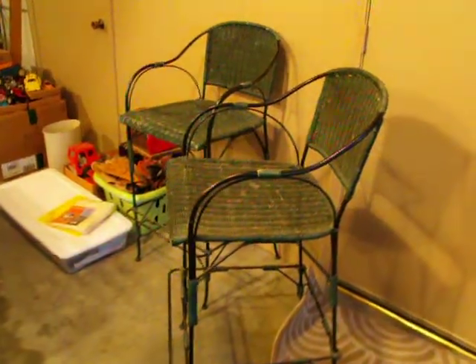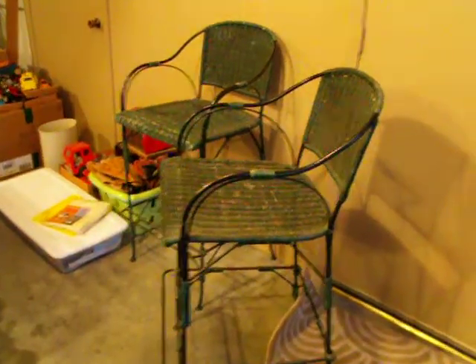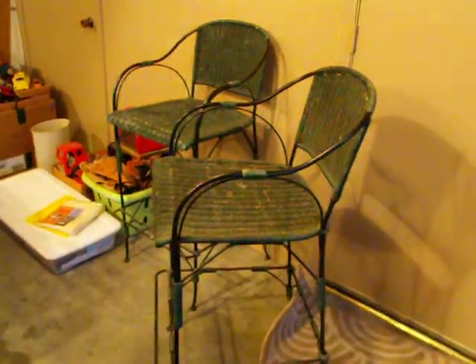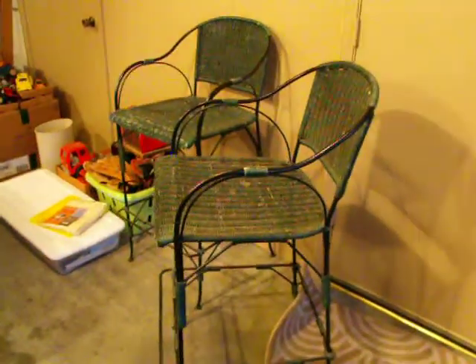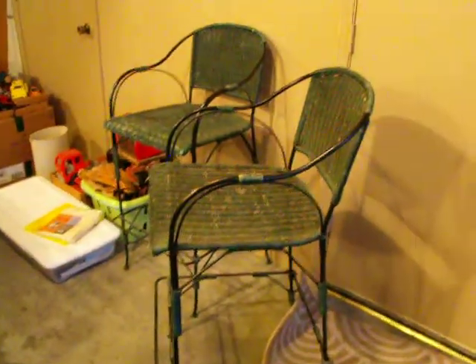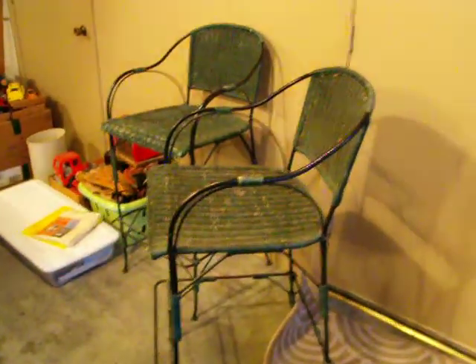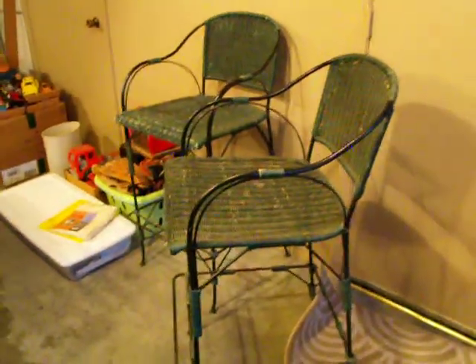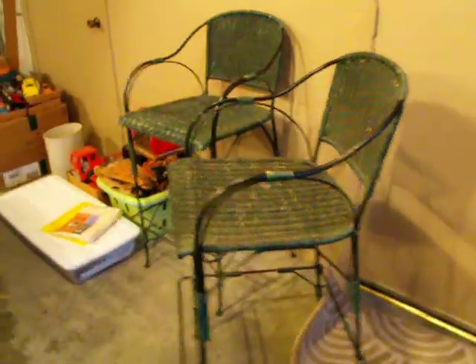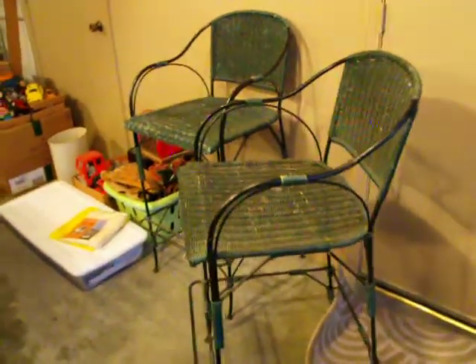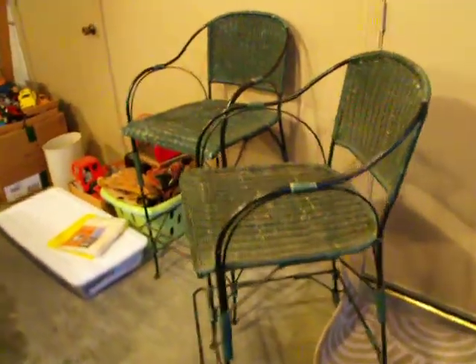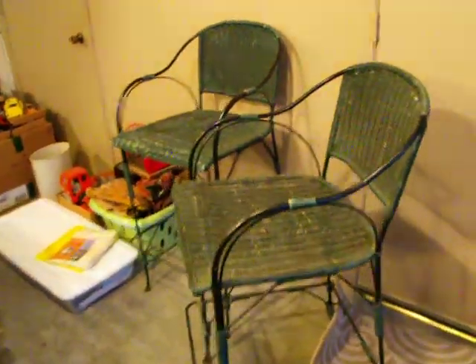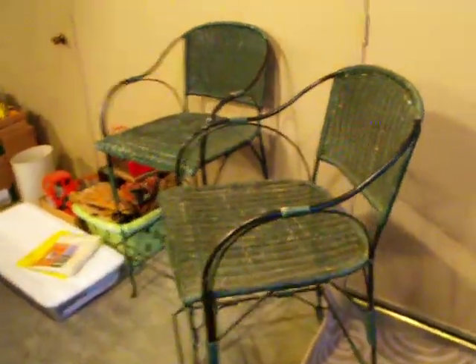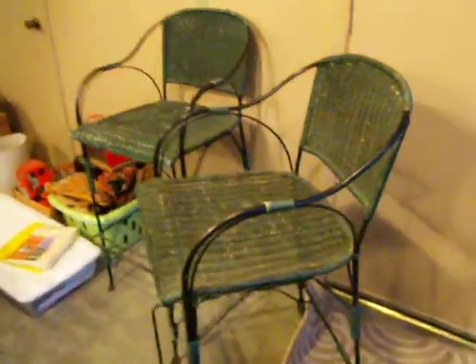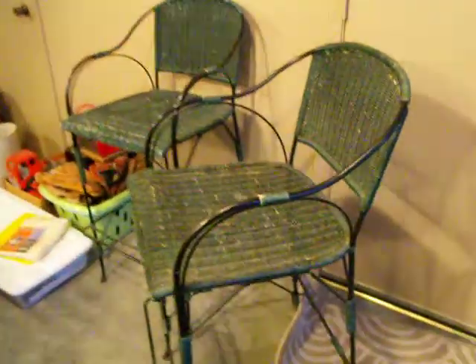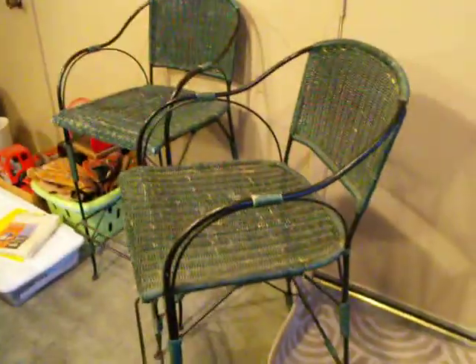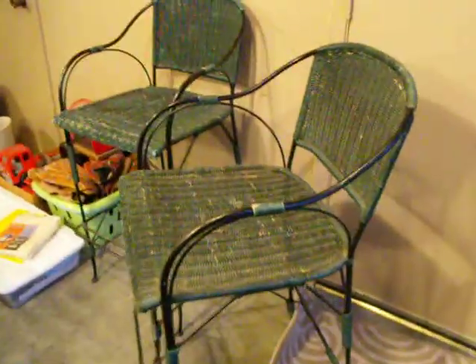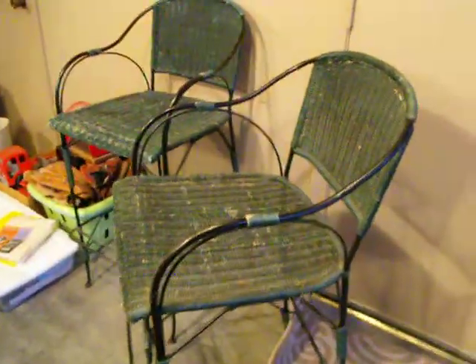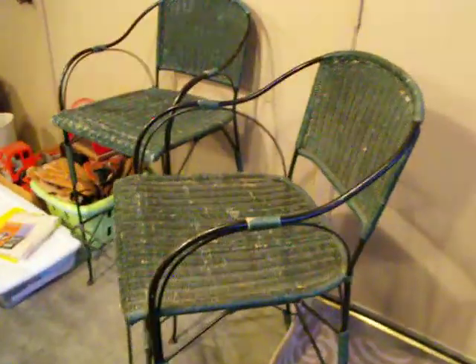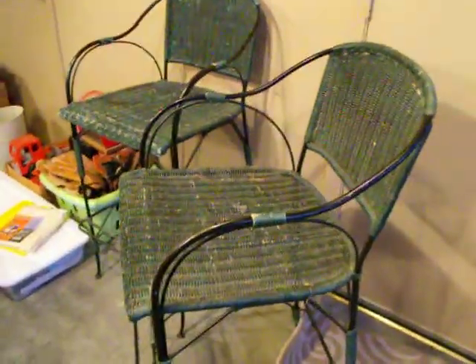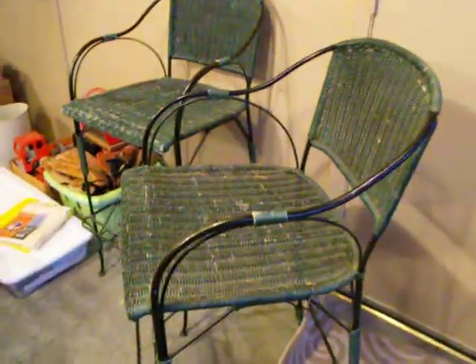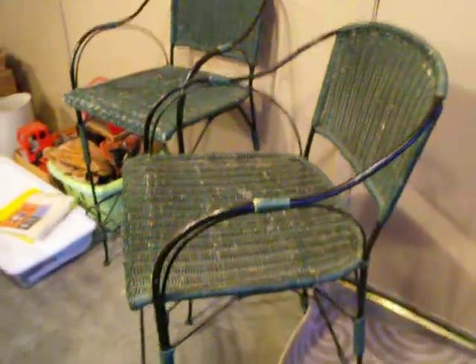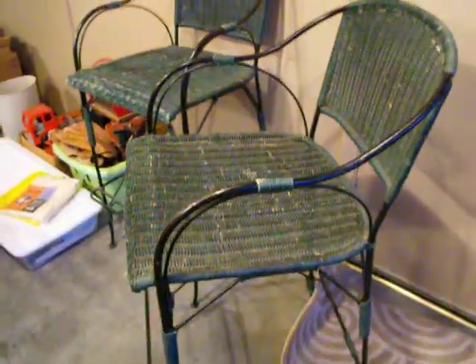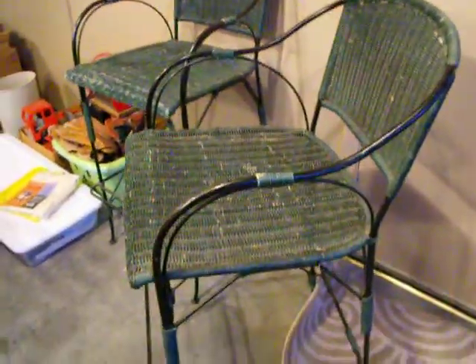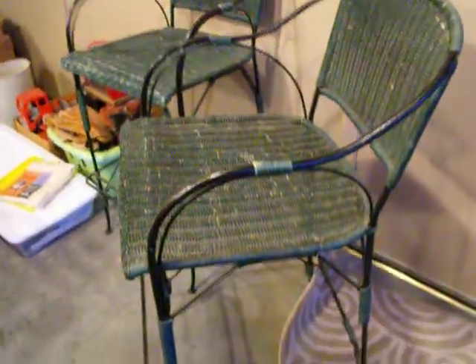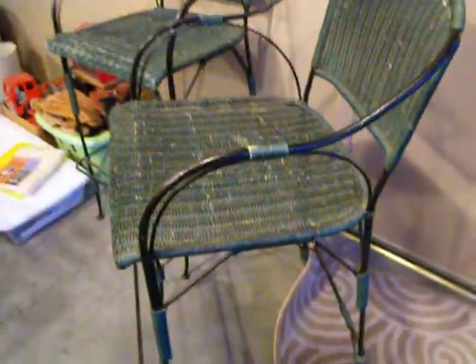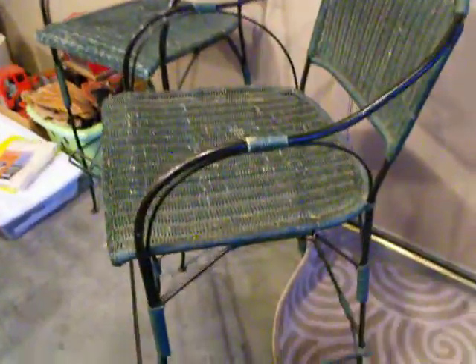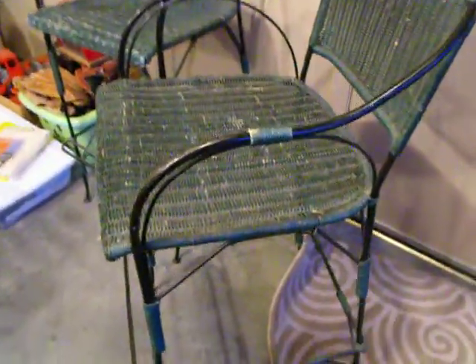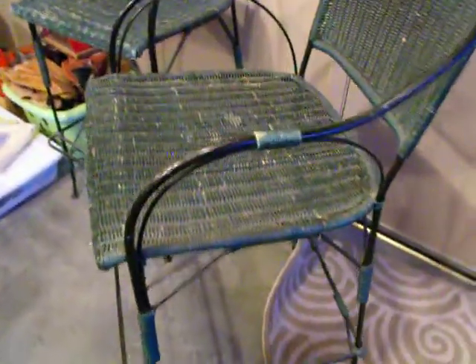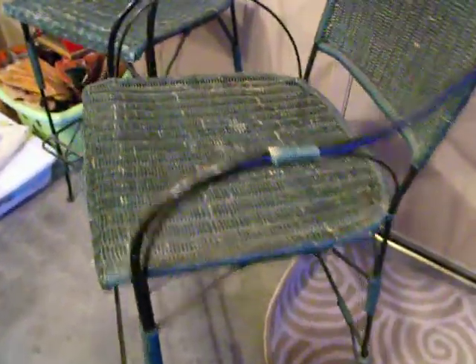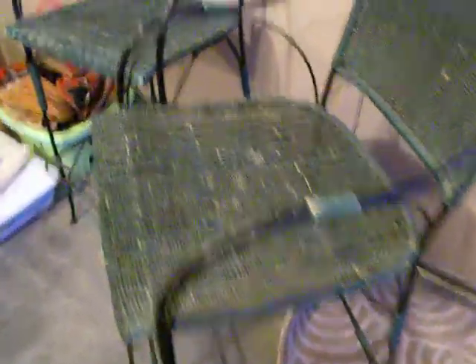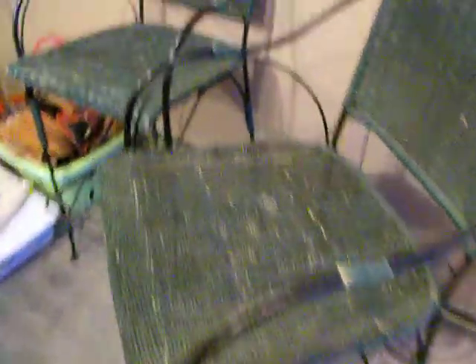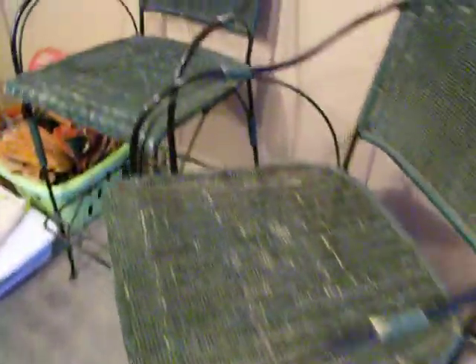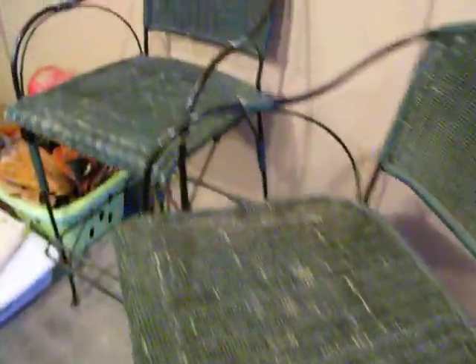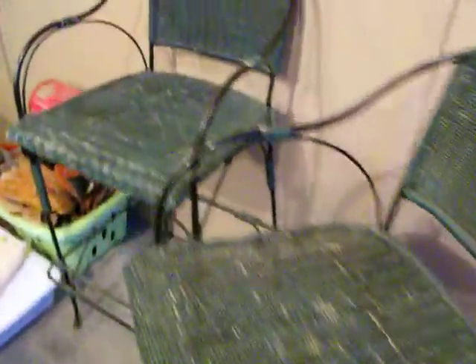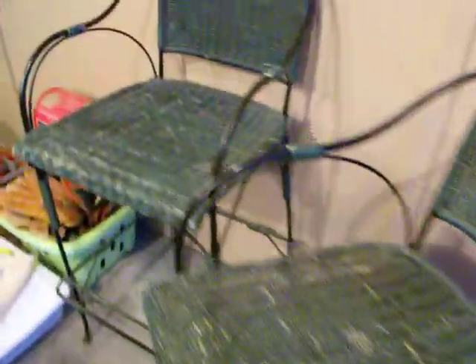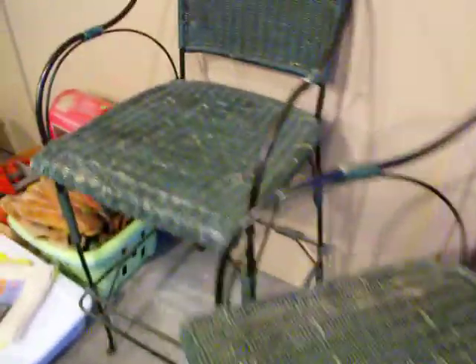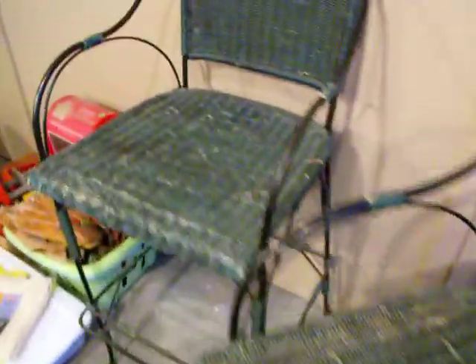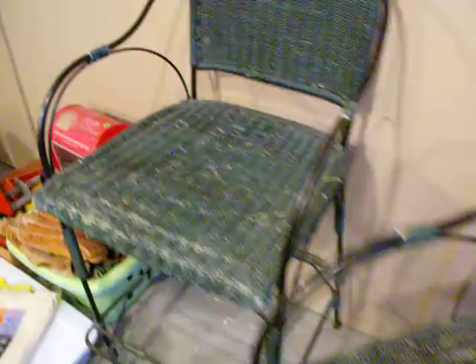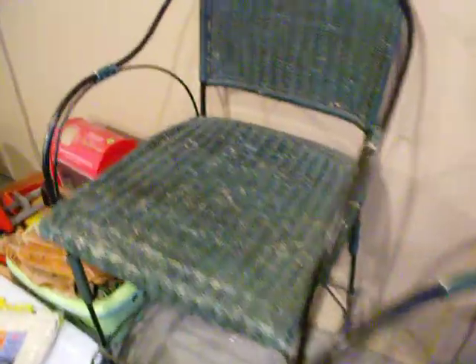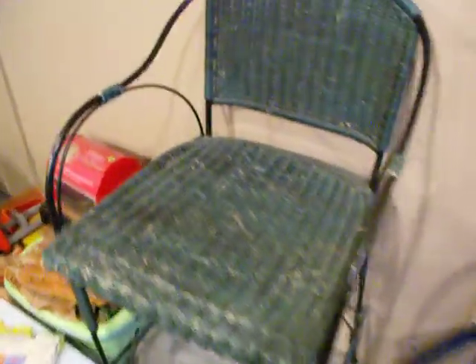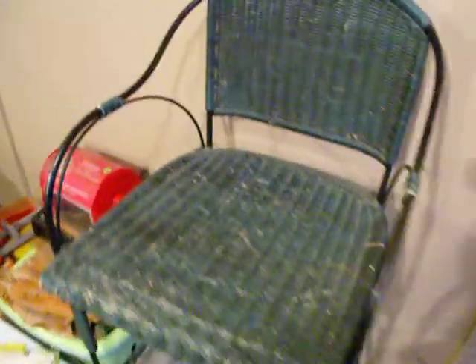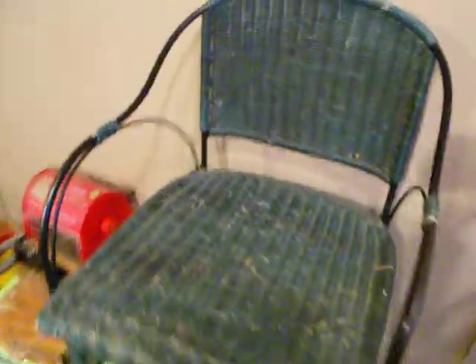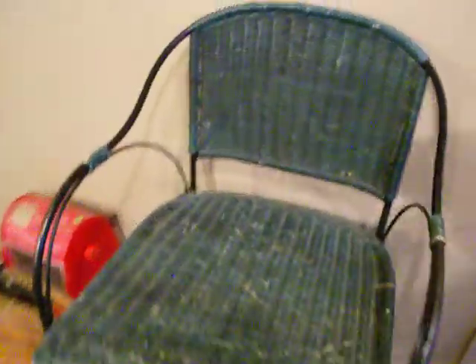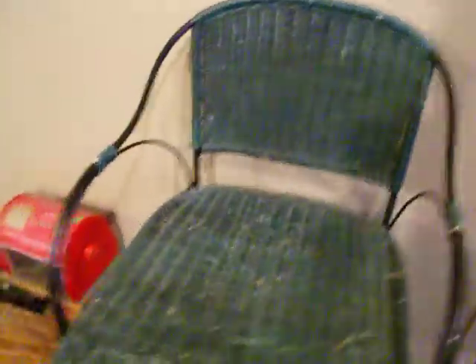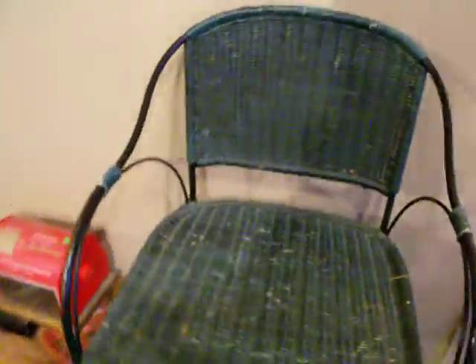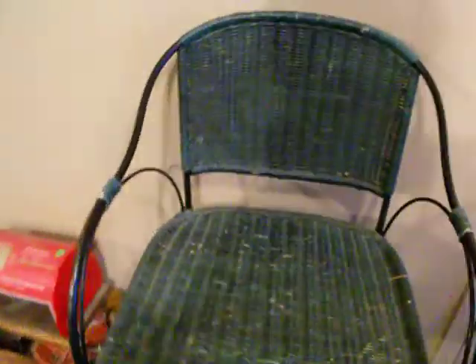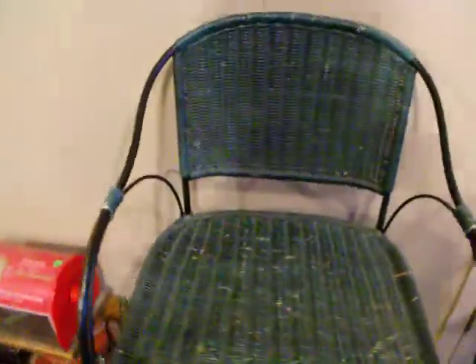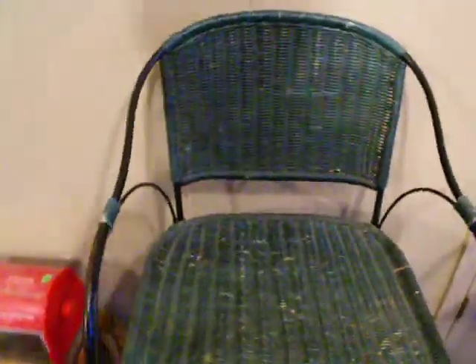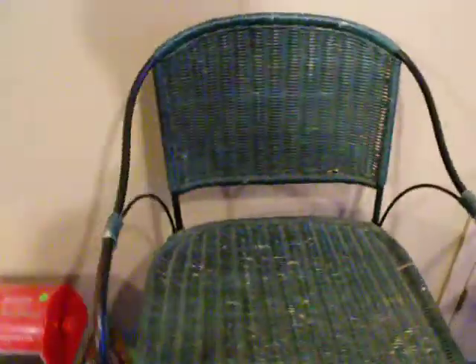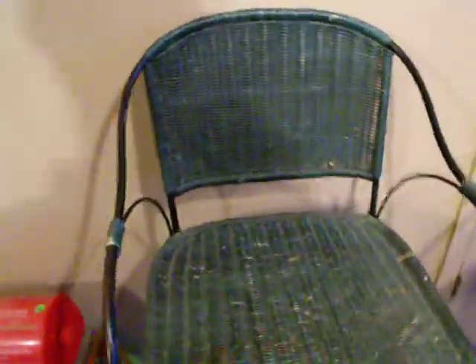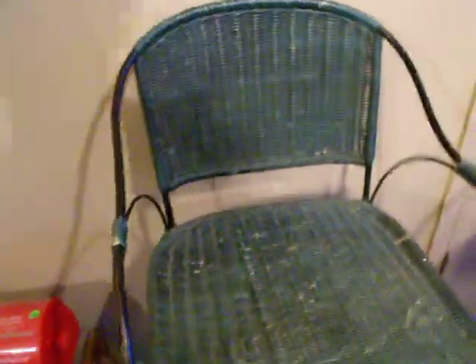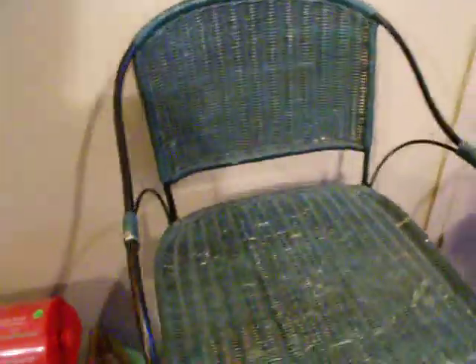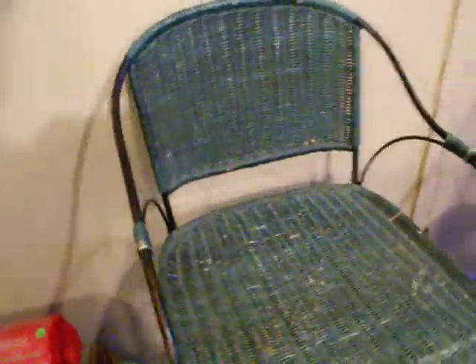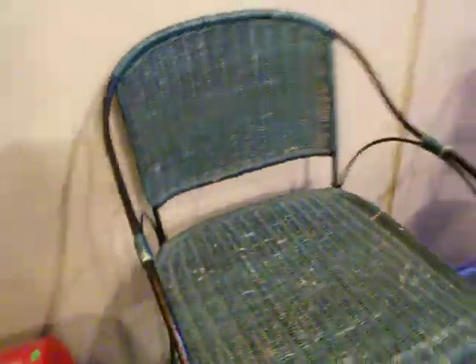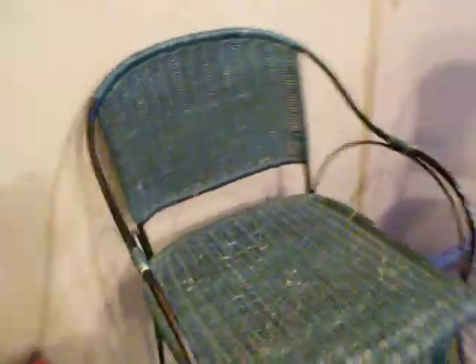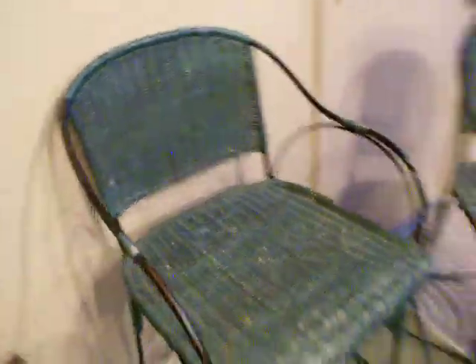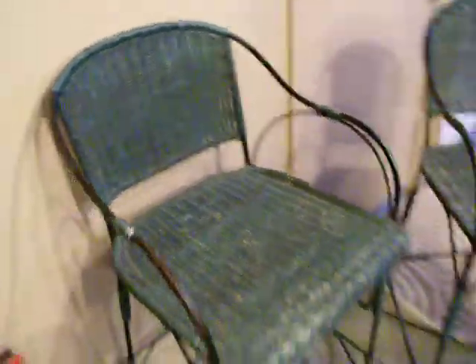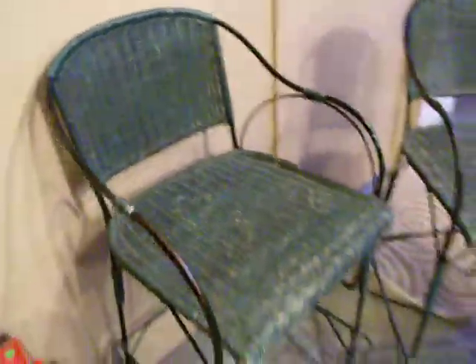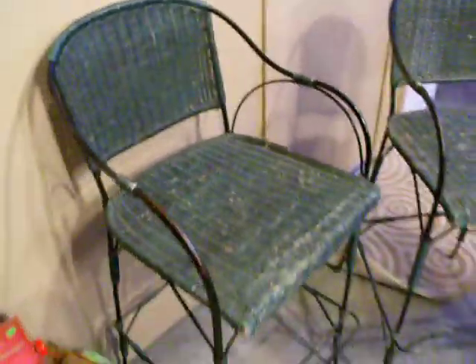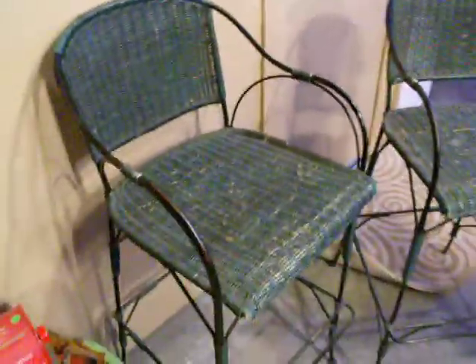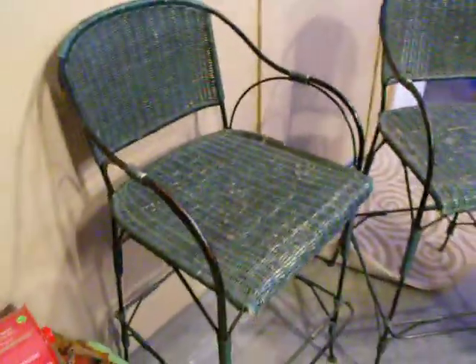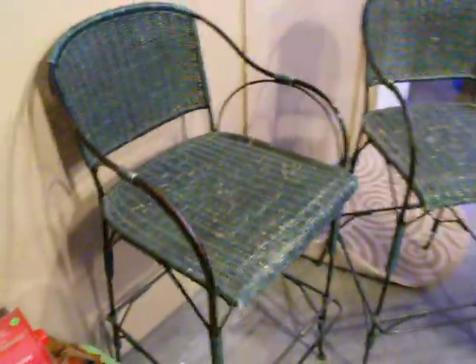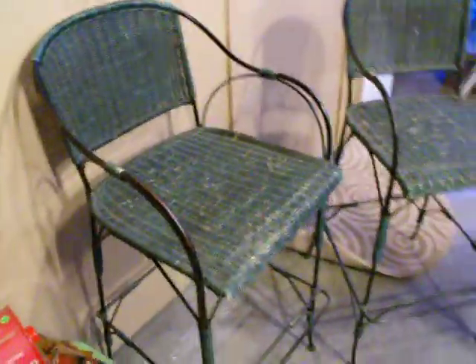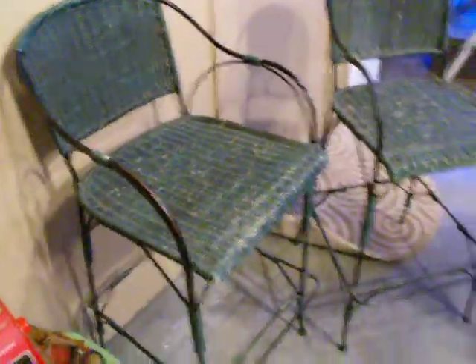Here are a couple of bar chairs. They're wicker green. You can see they have wear on them. I'm going to guess they're 25 years old.